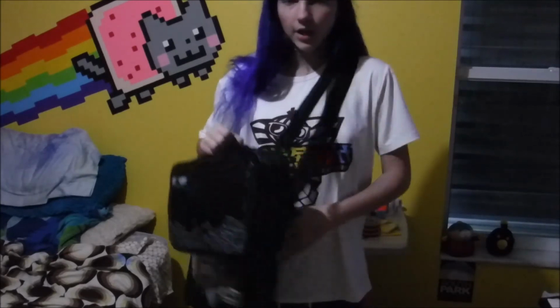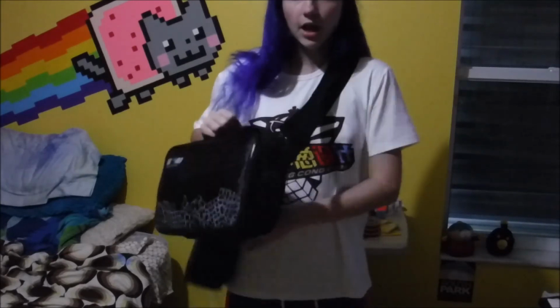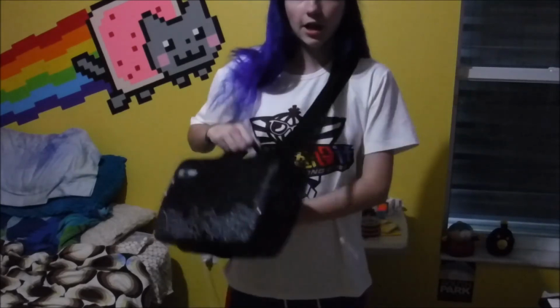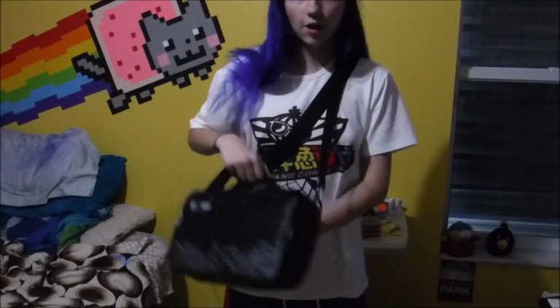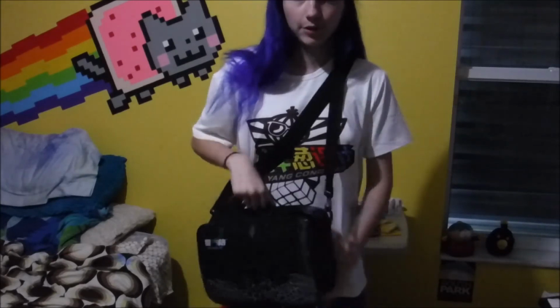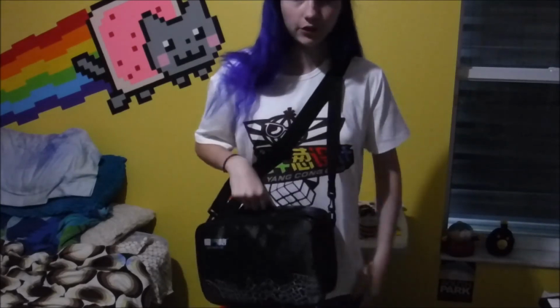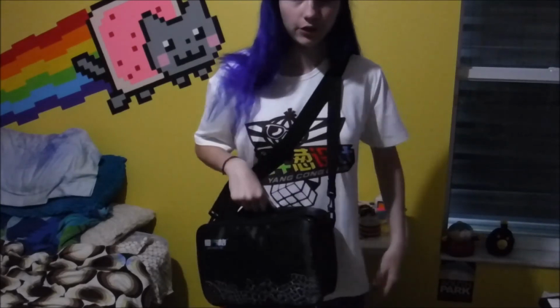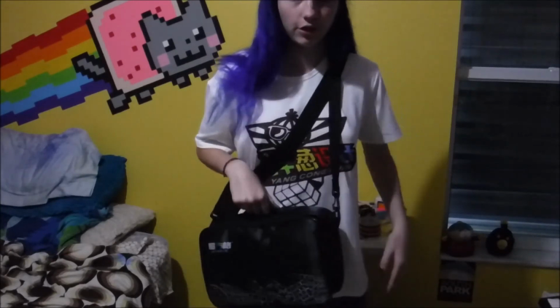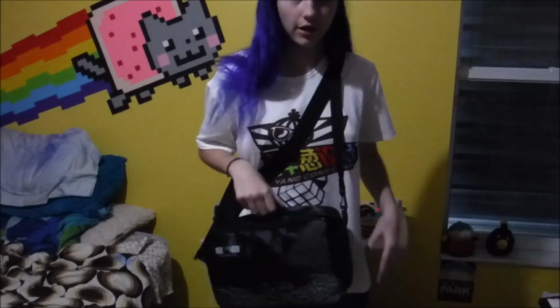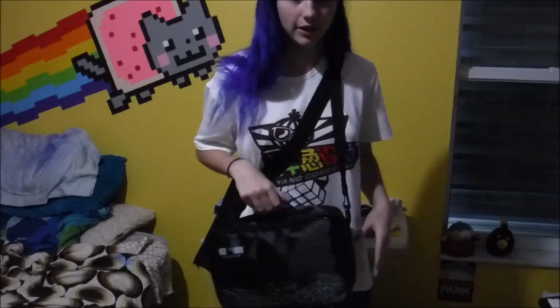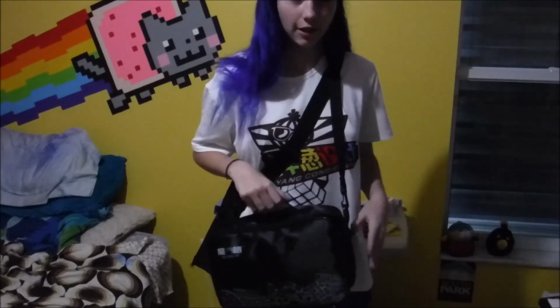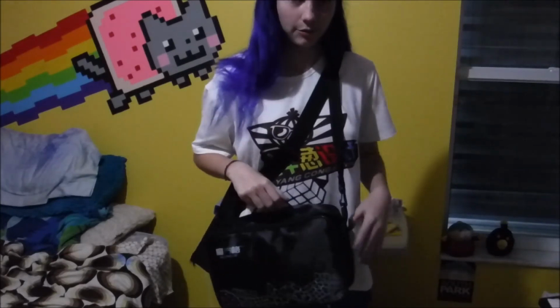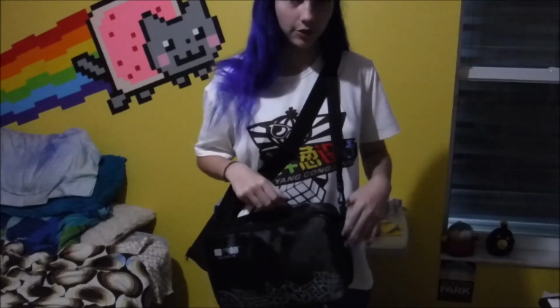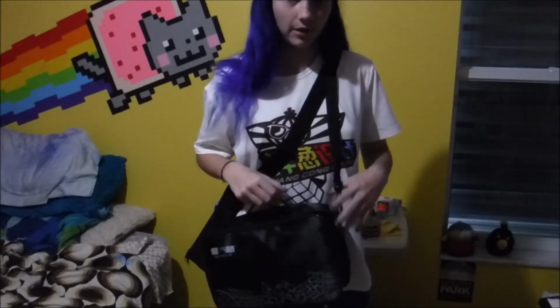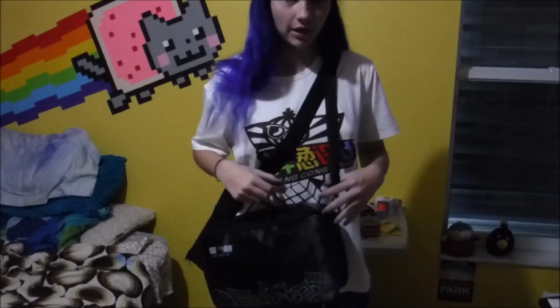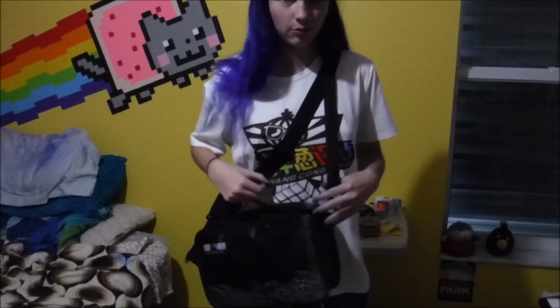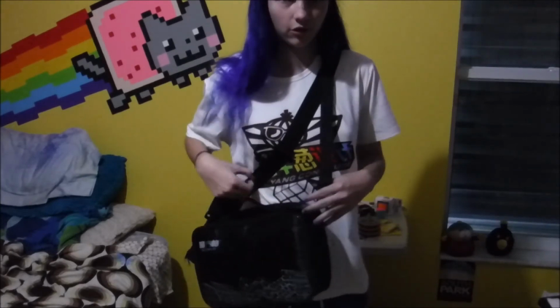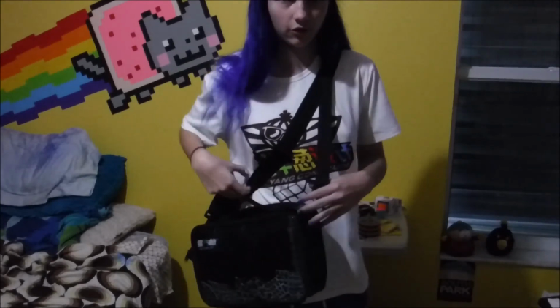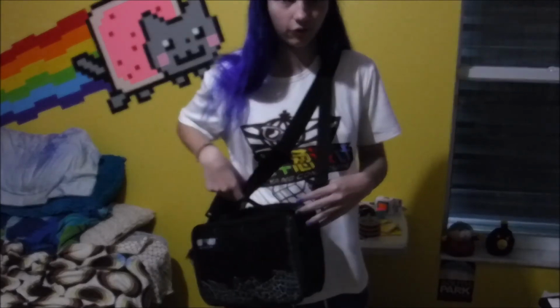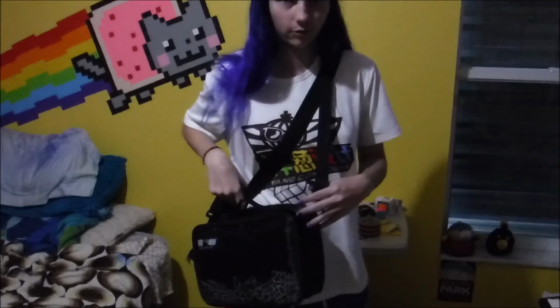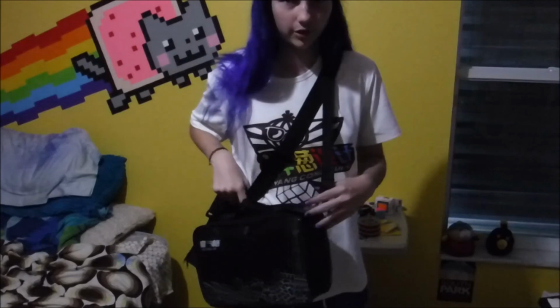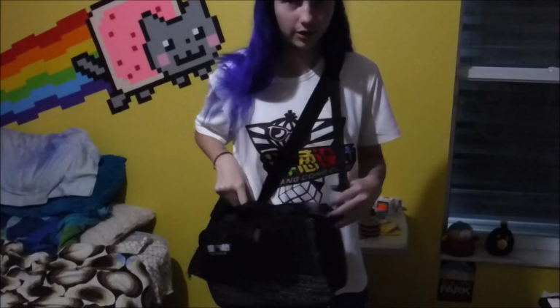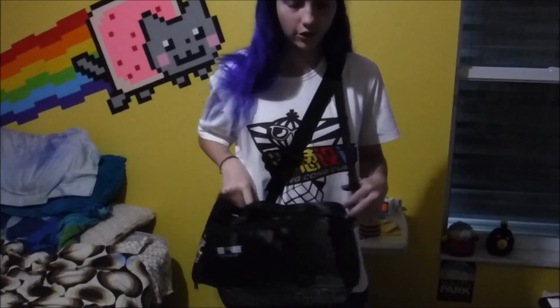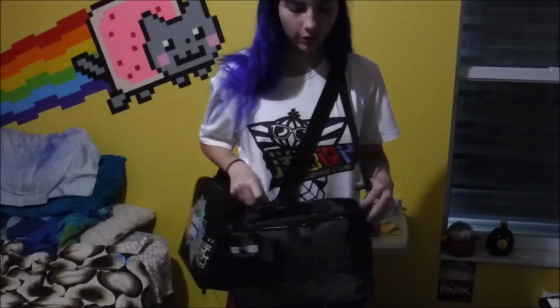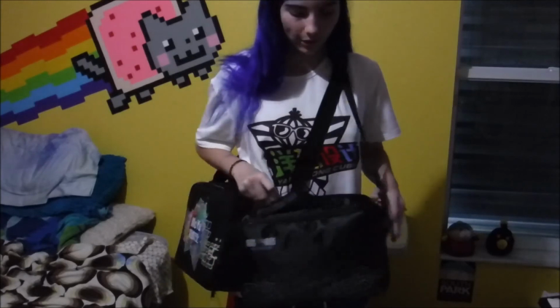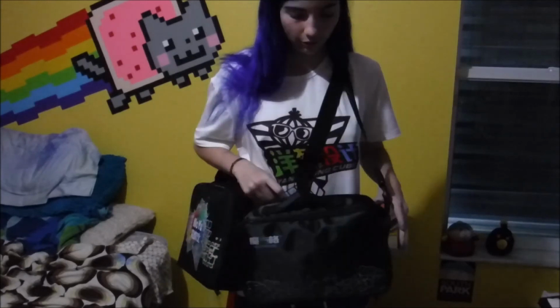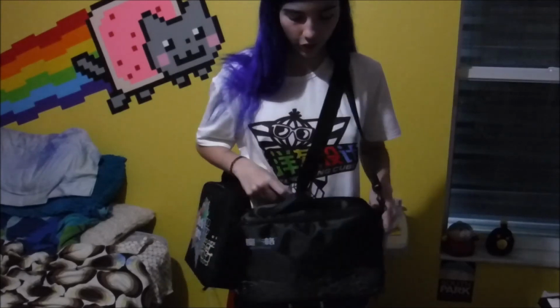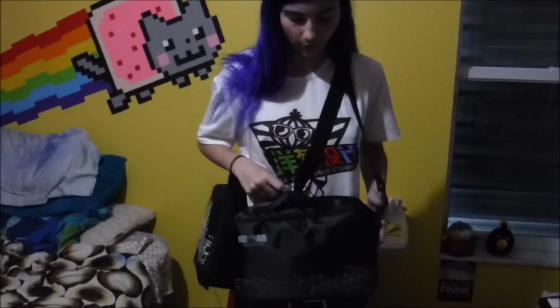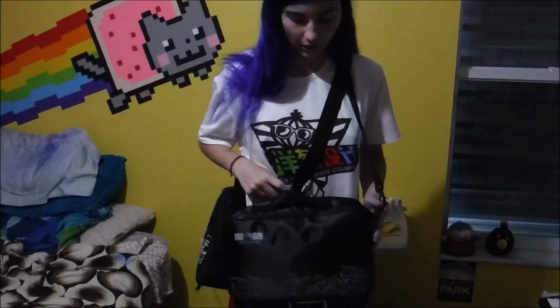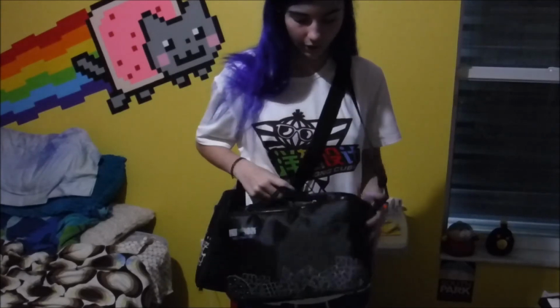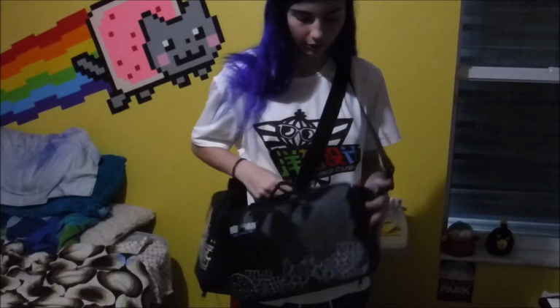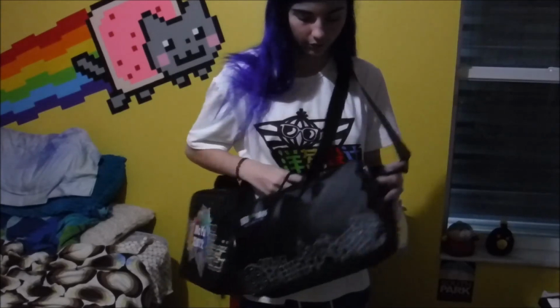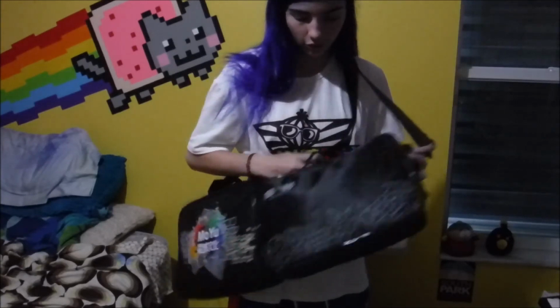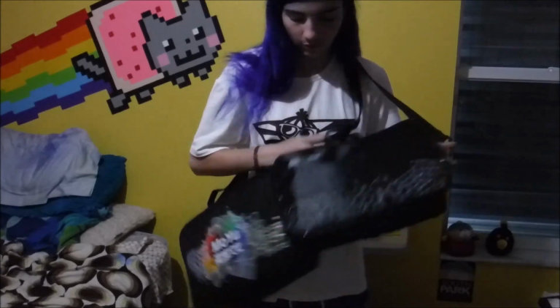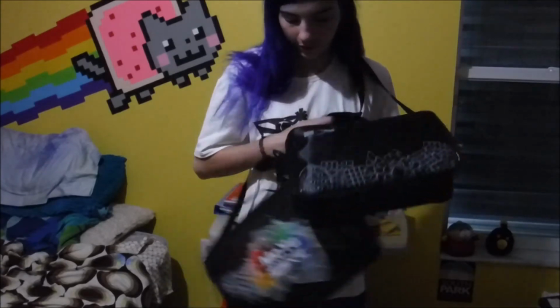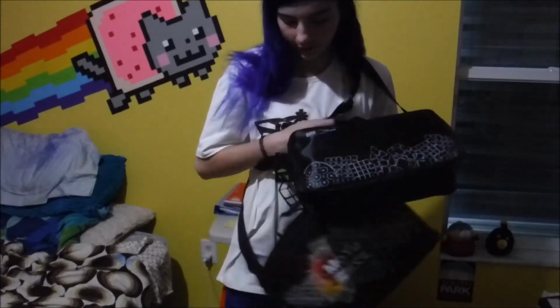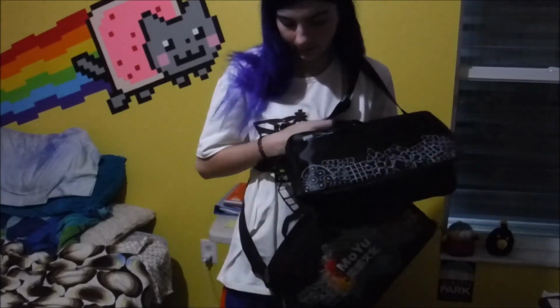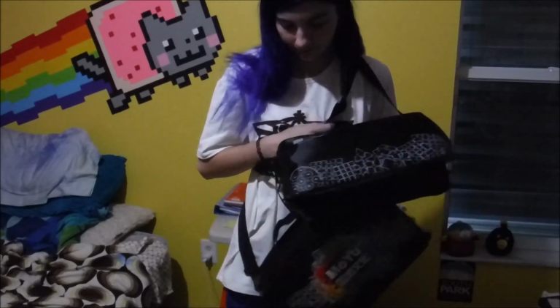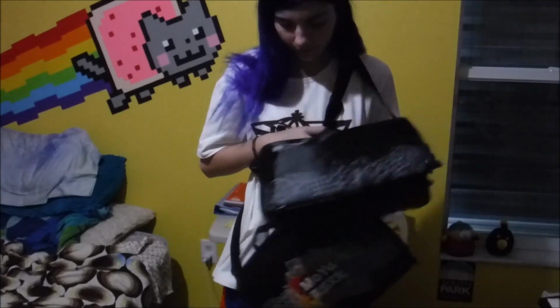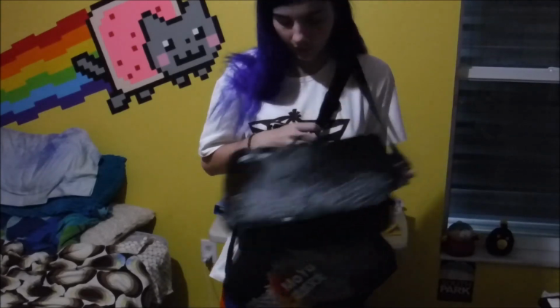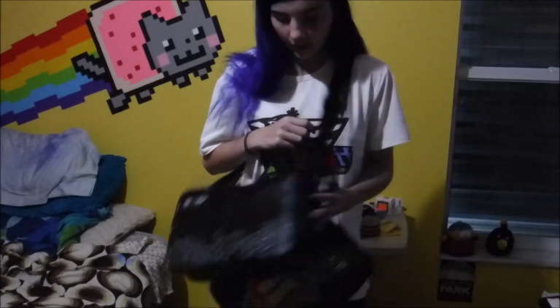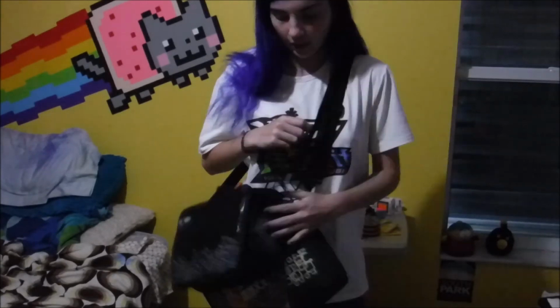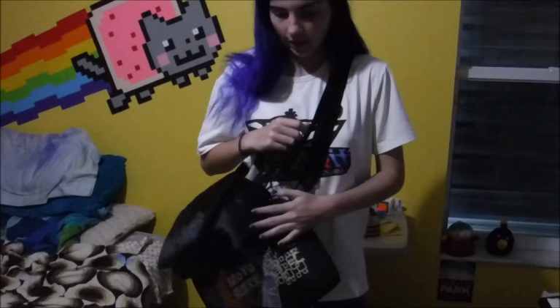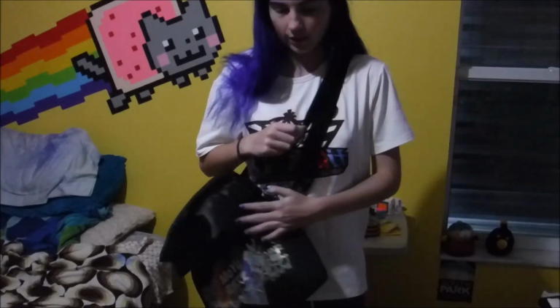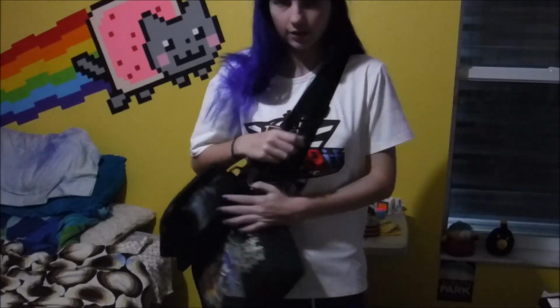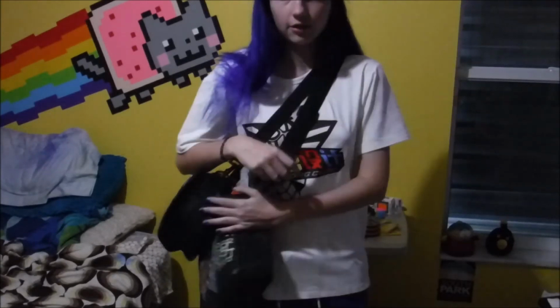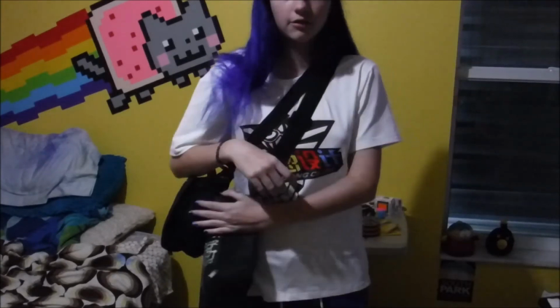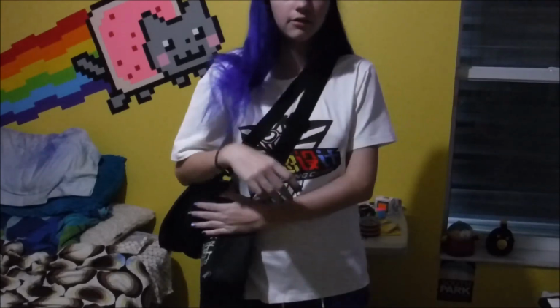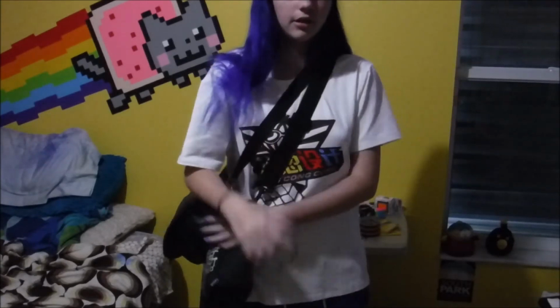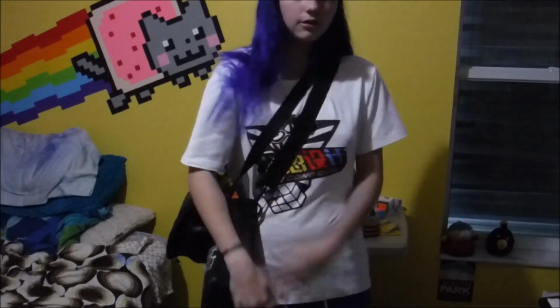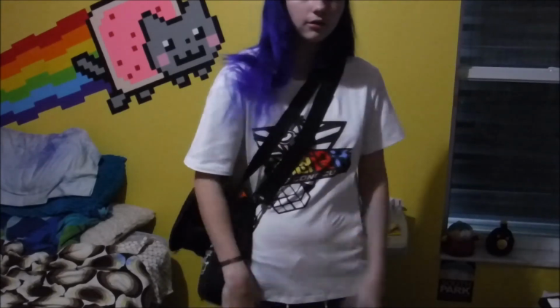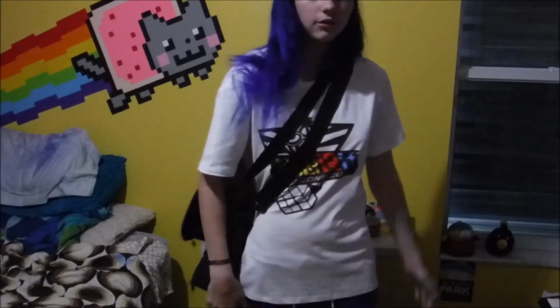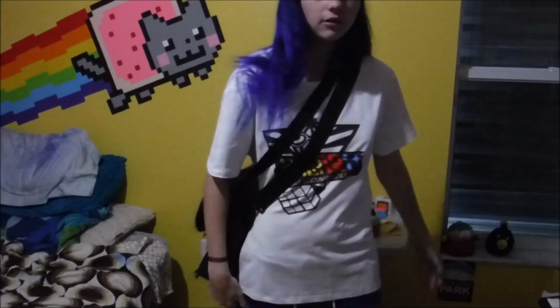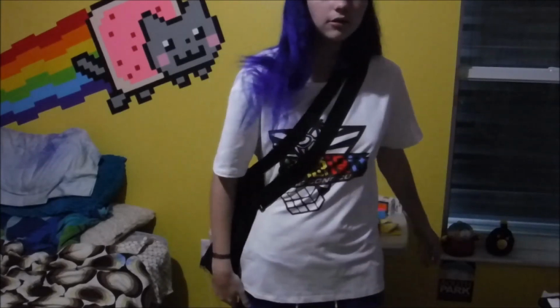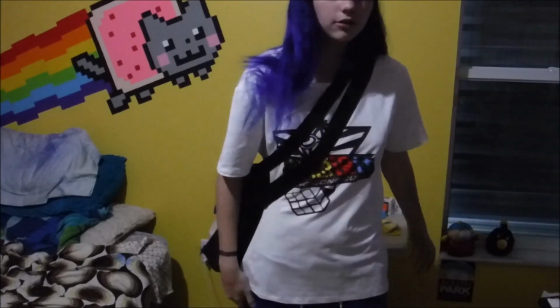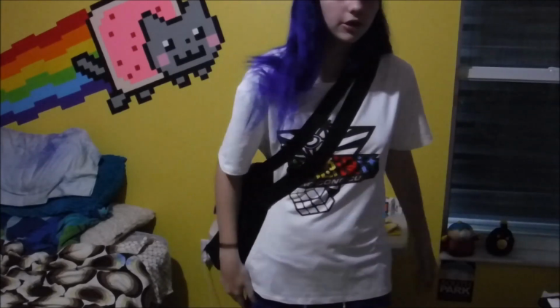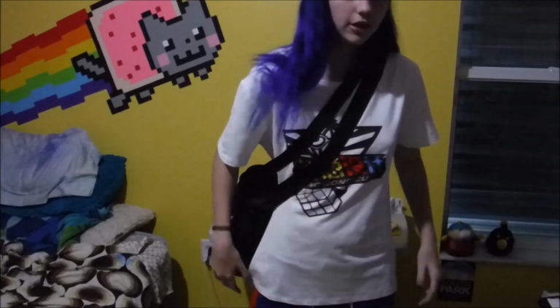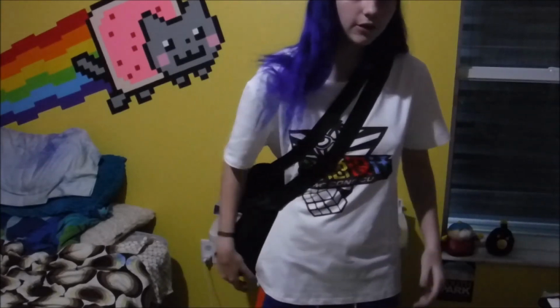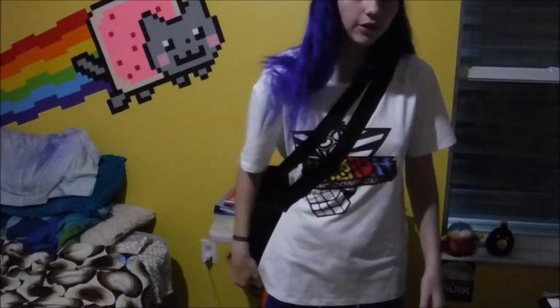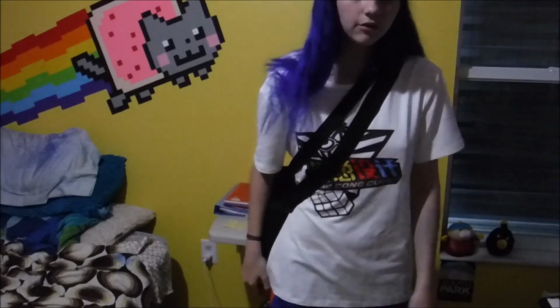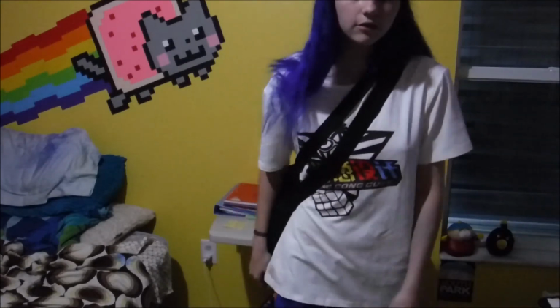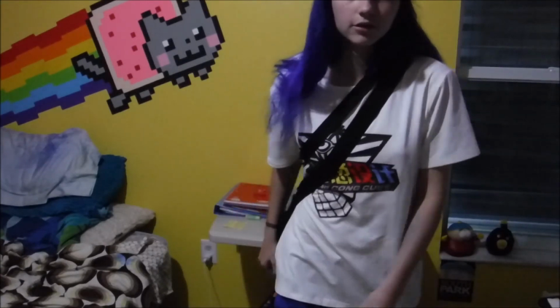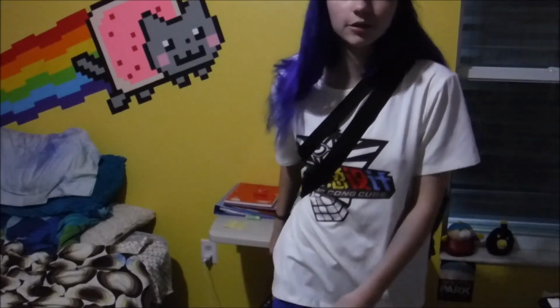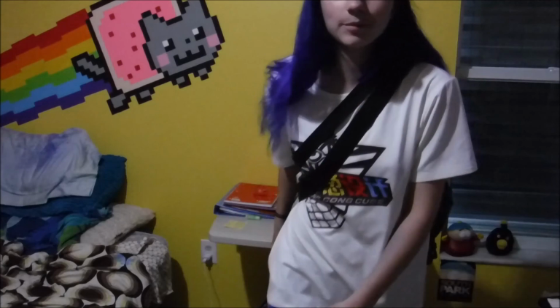I hope this video has helped you make a more informed decision about which bag you want to buy. Until next video, goodbye!